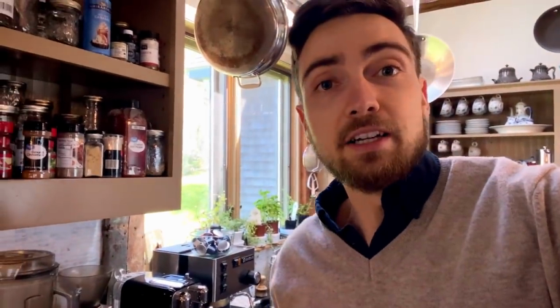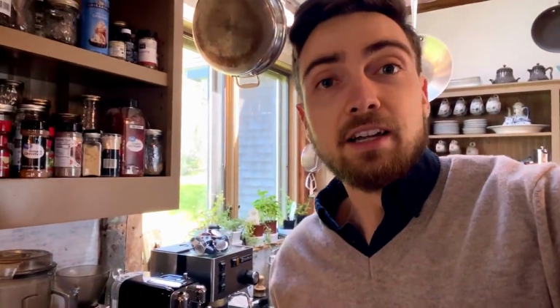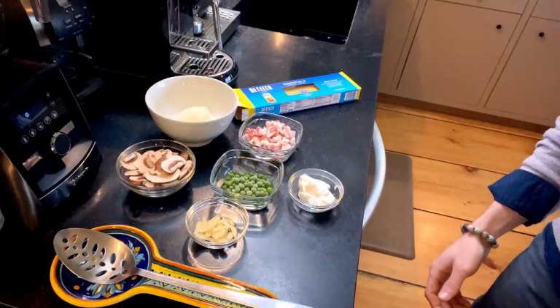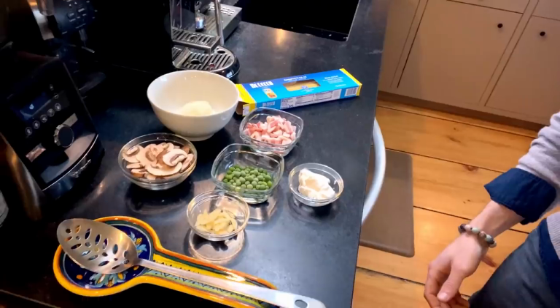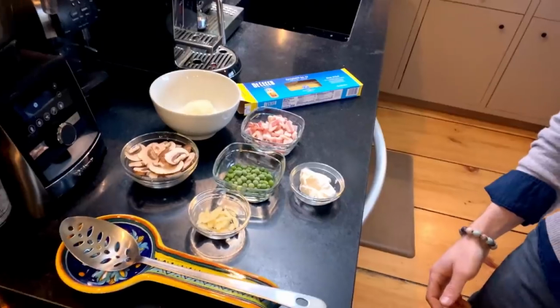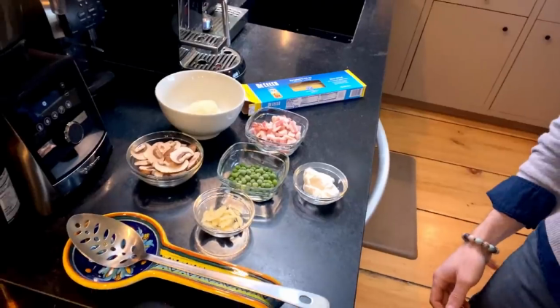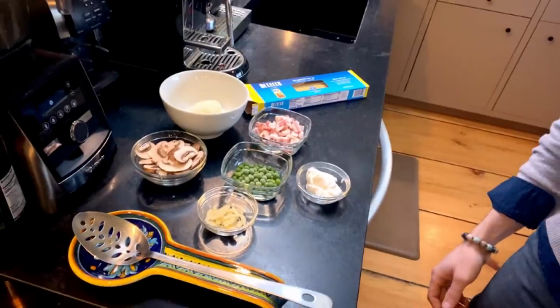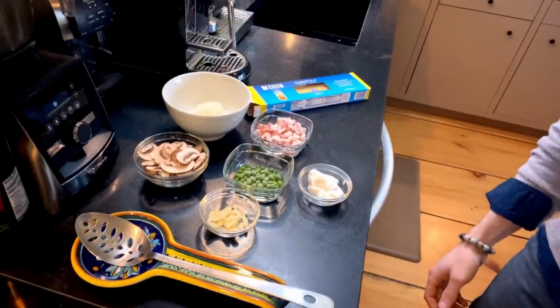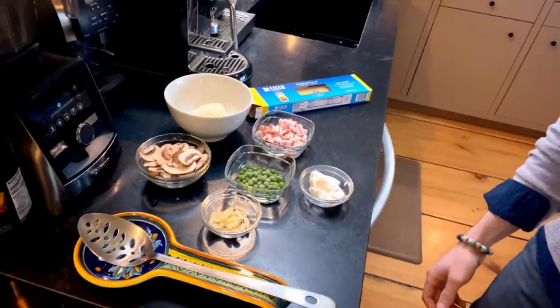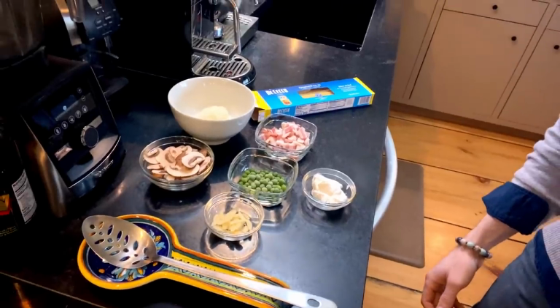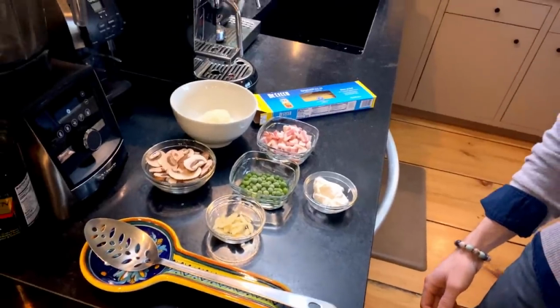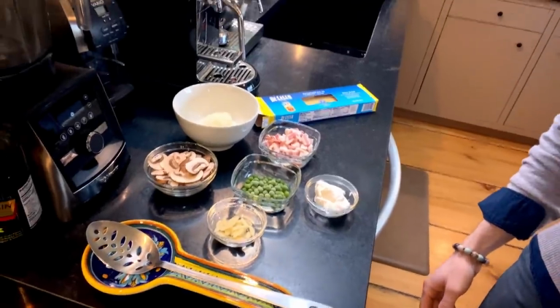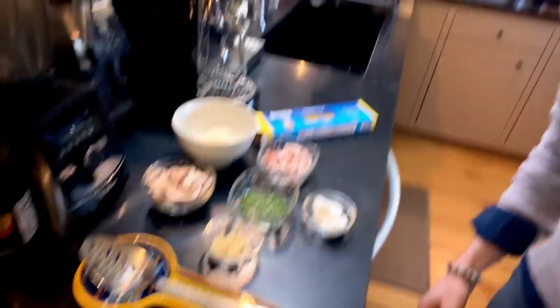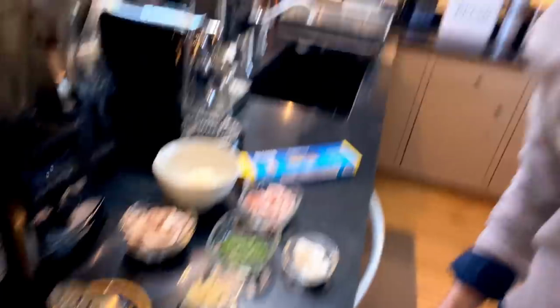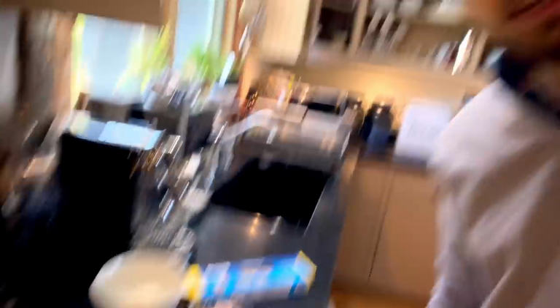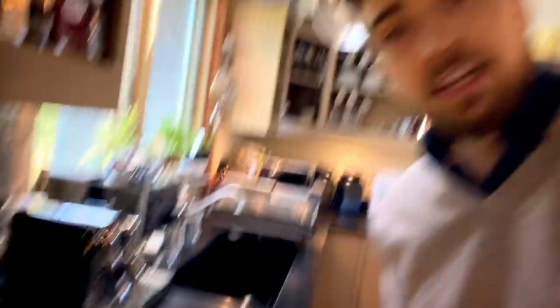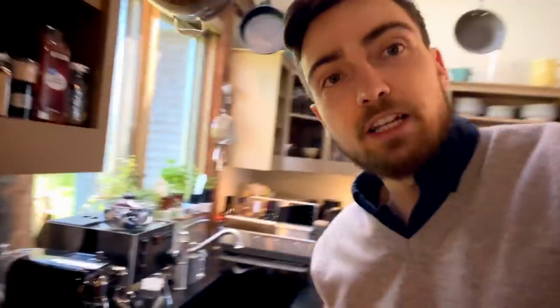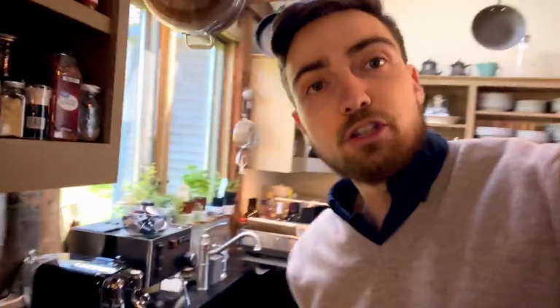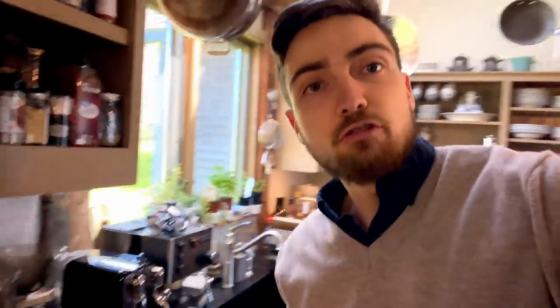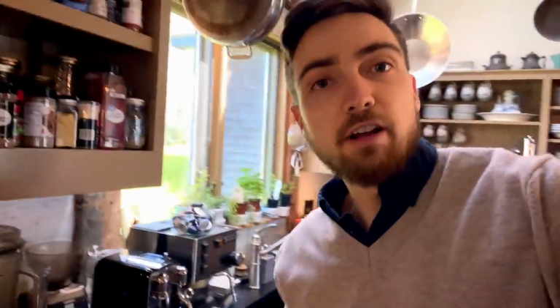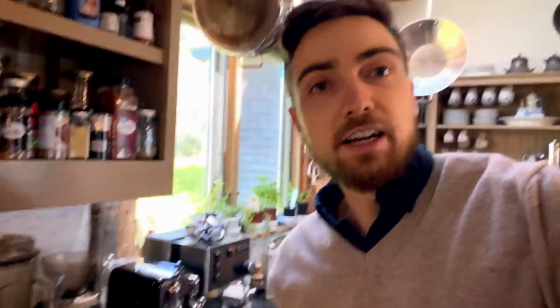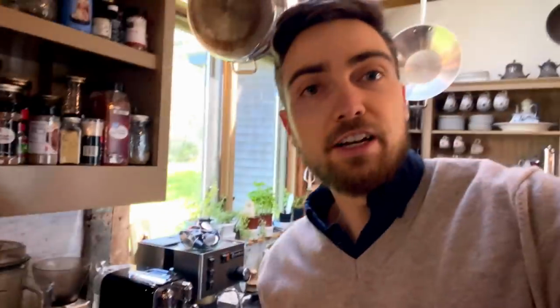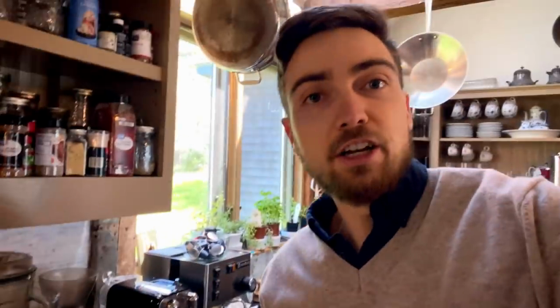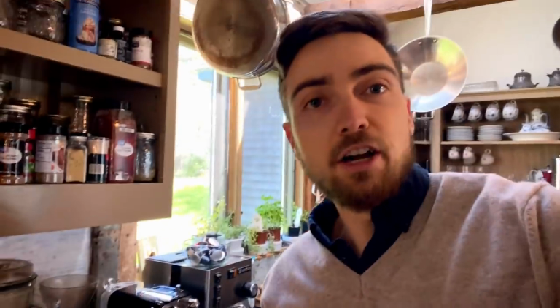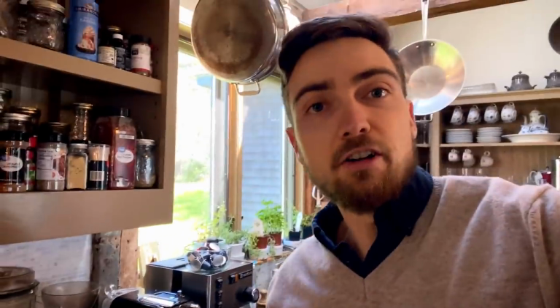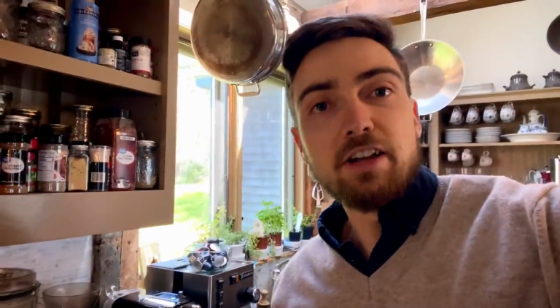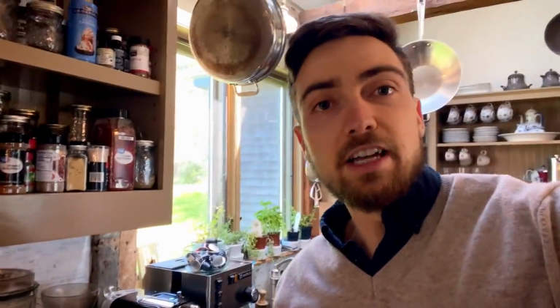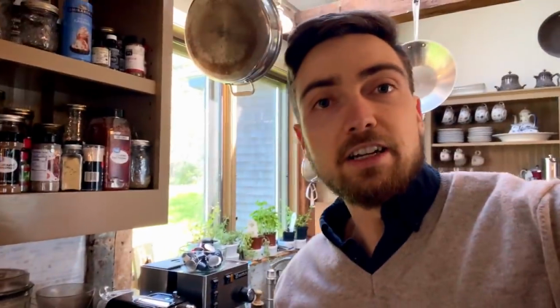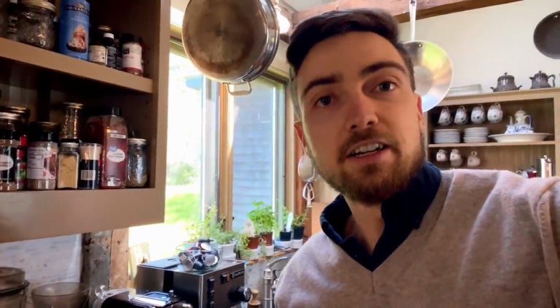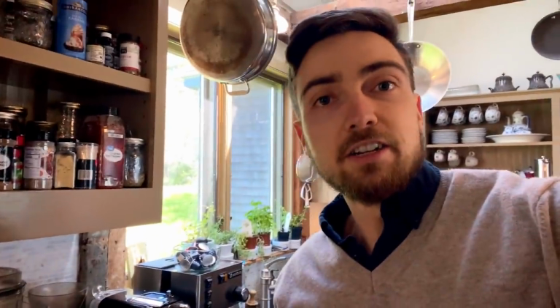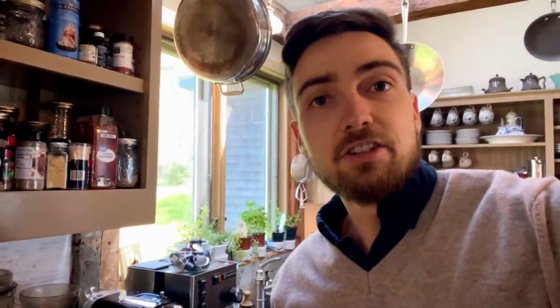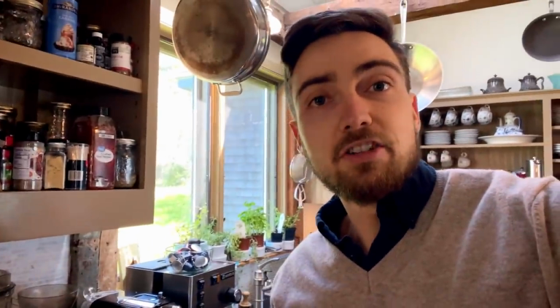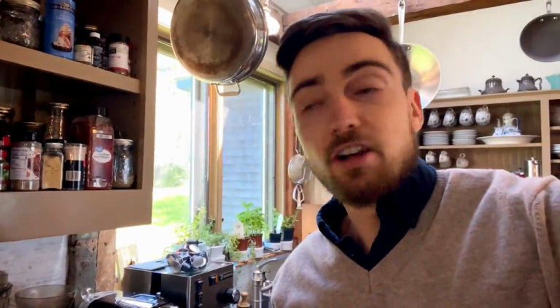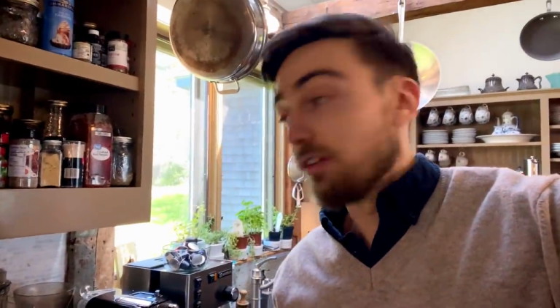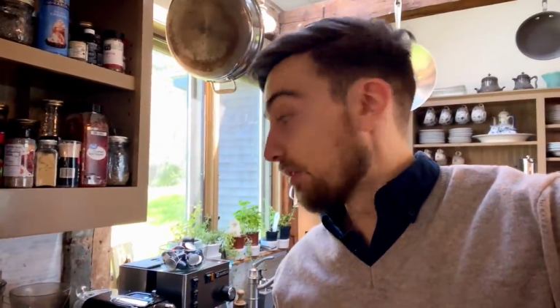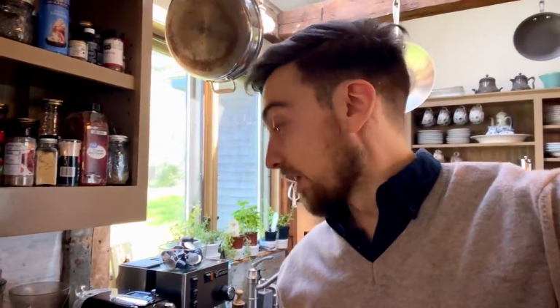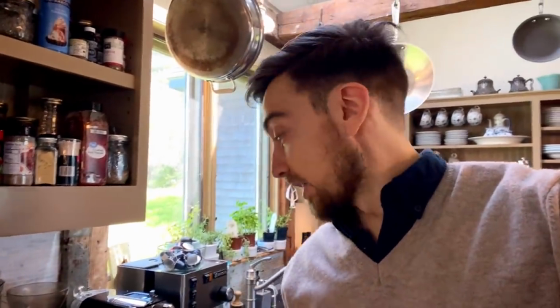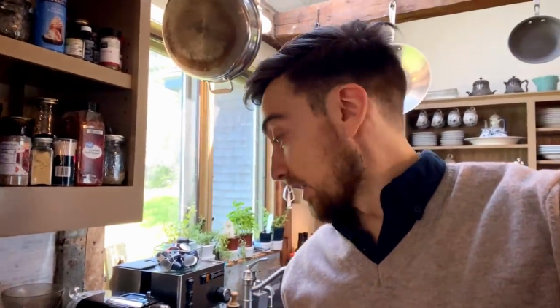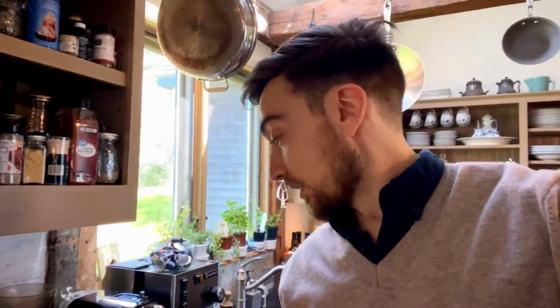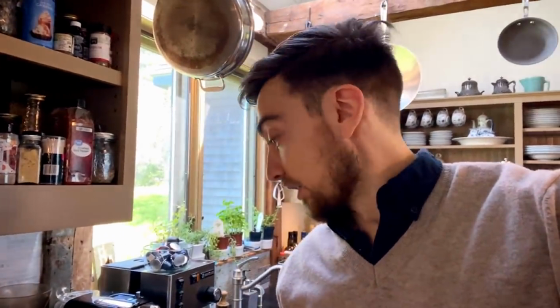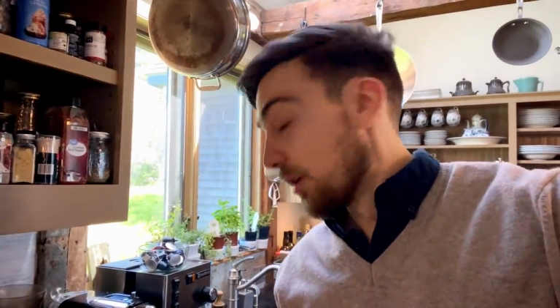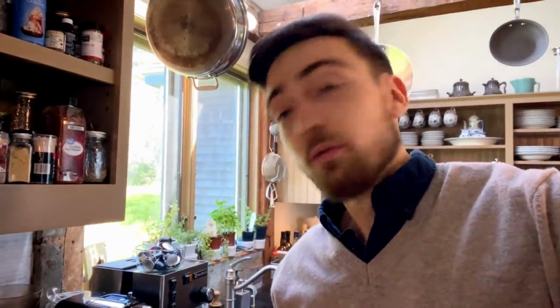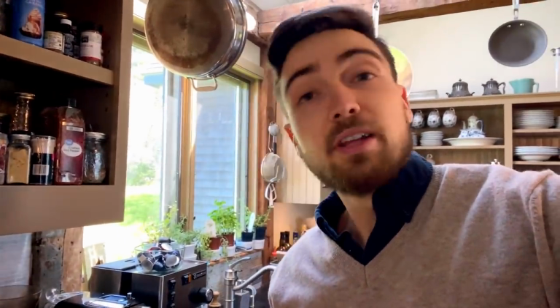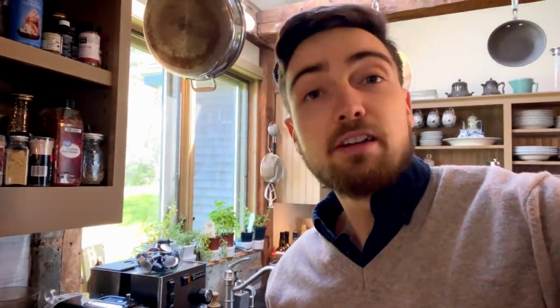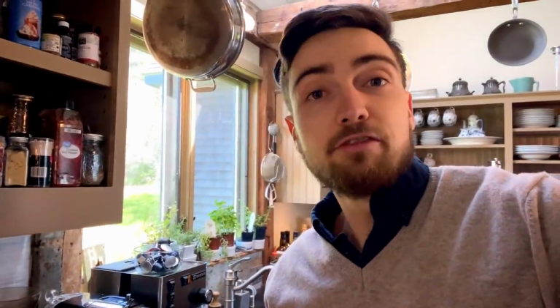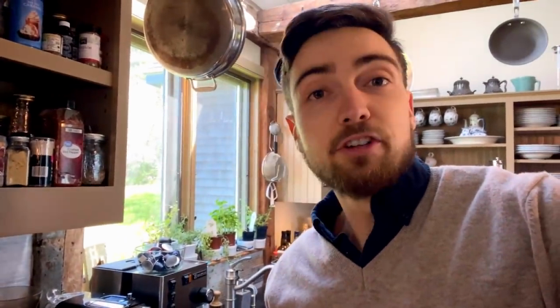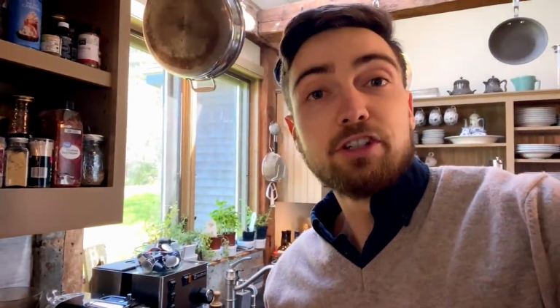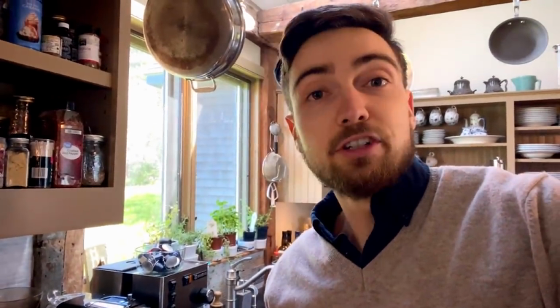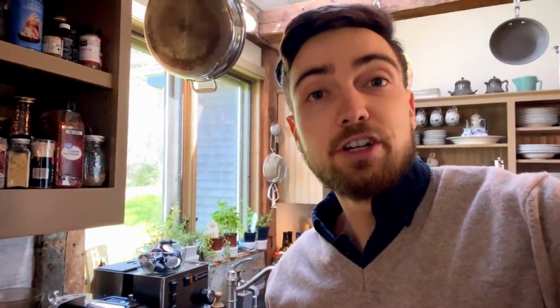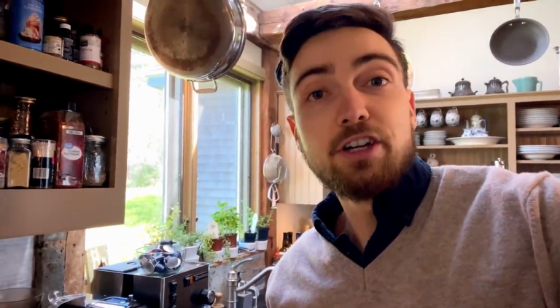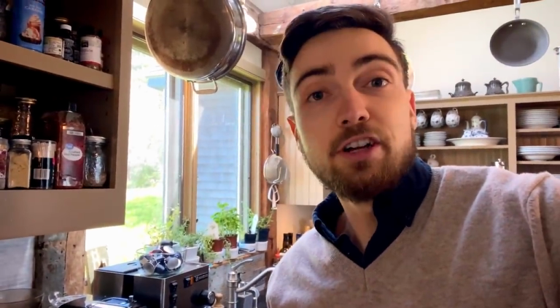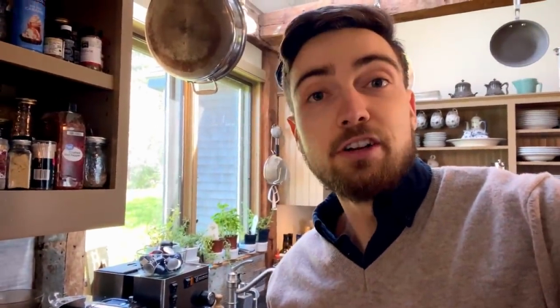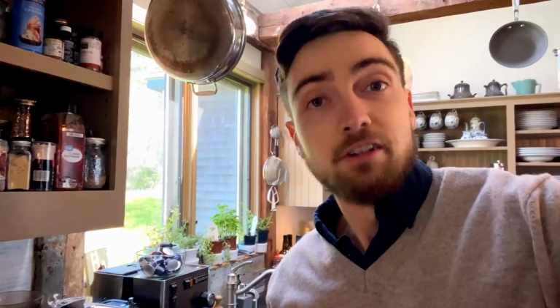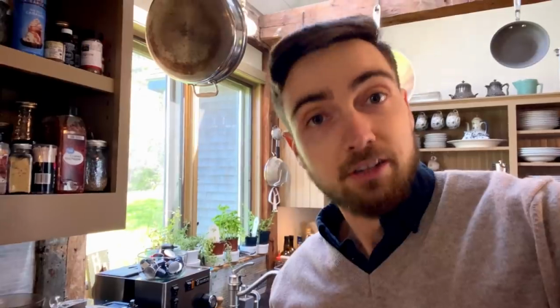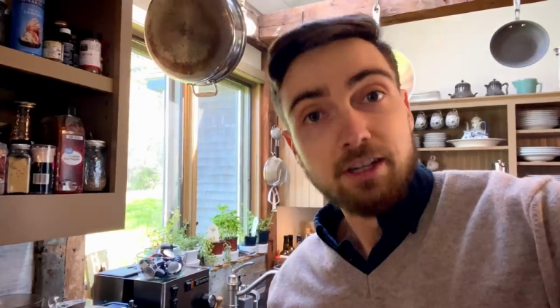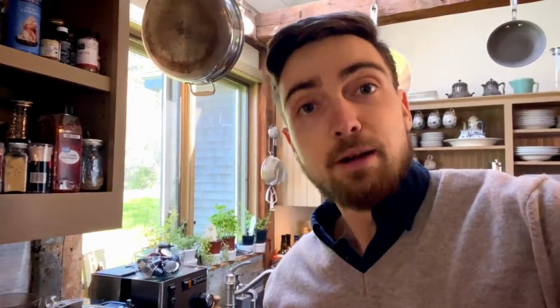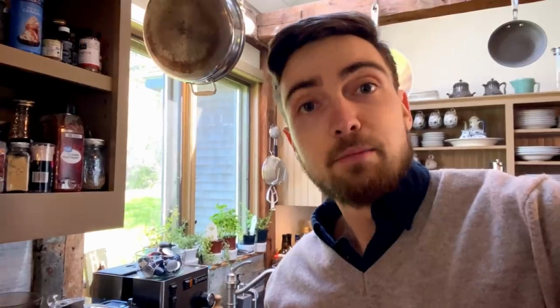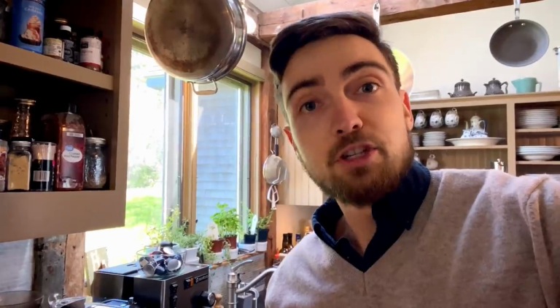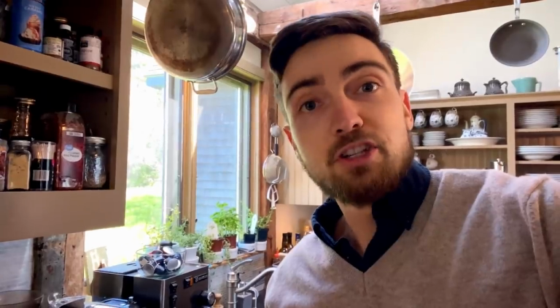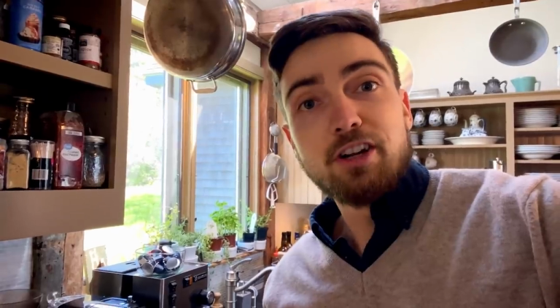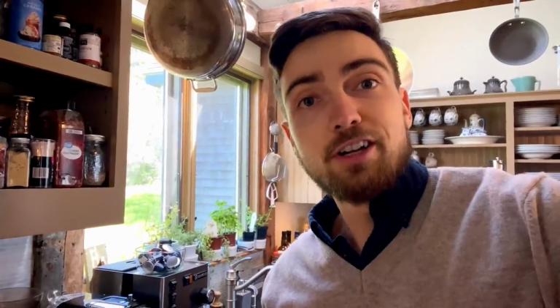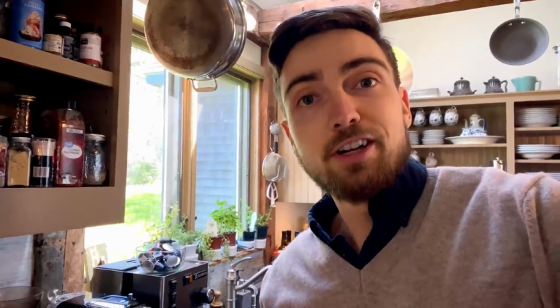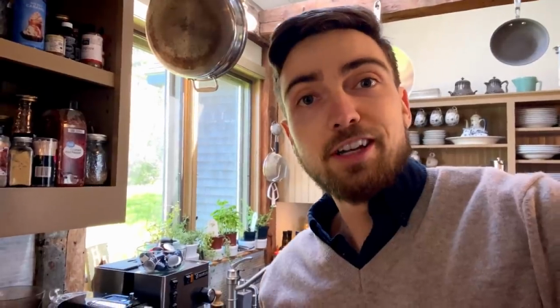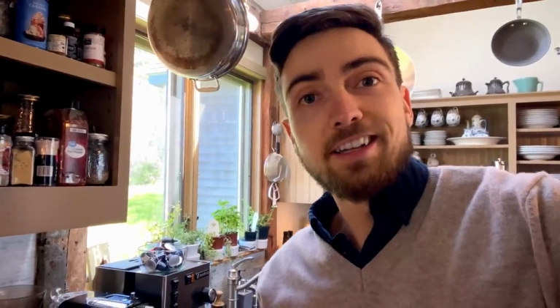I have all of my ingredients ready to go here, so without further ado, I'm going to start cooking.